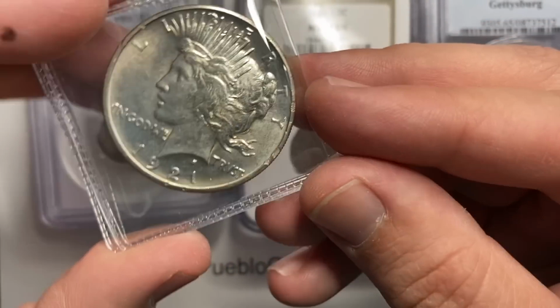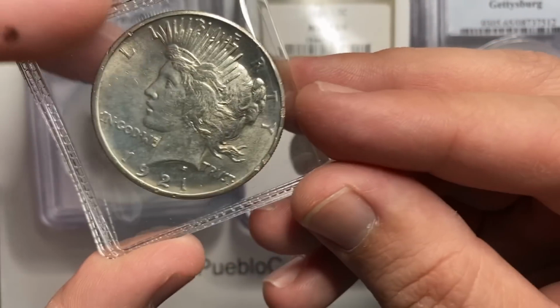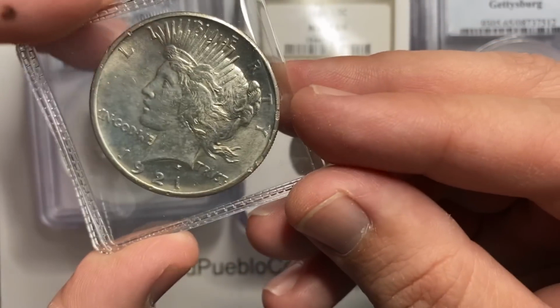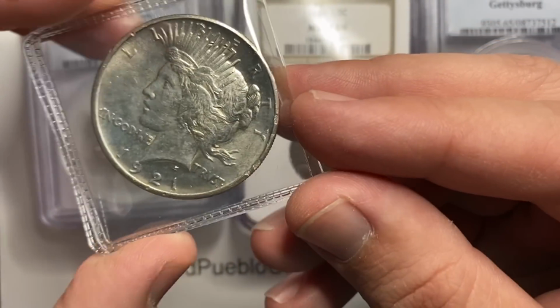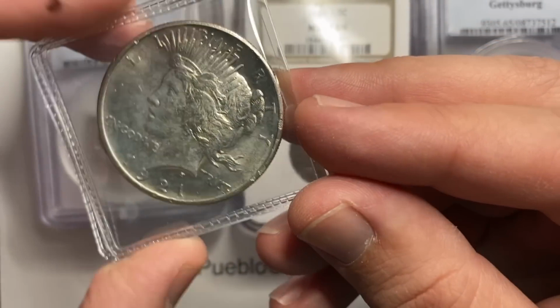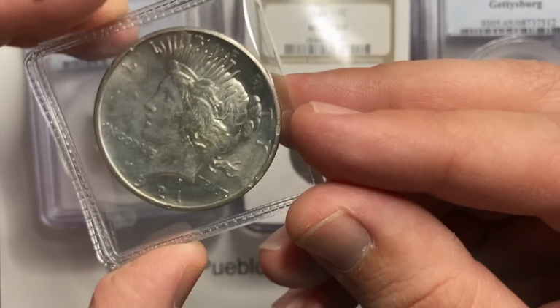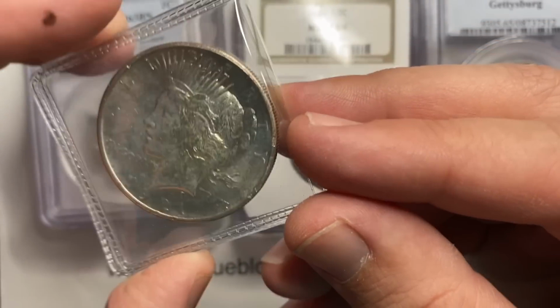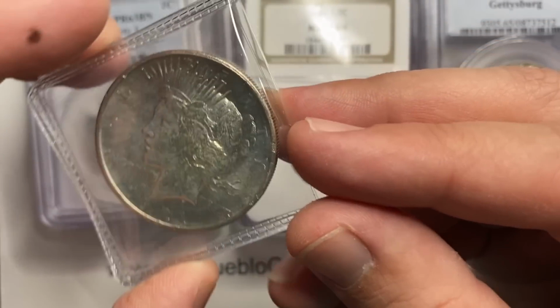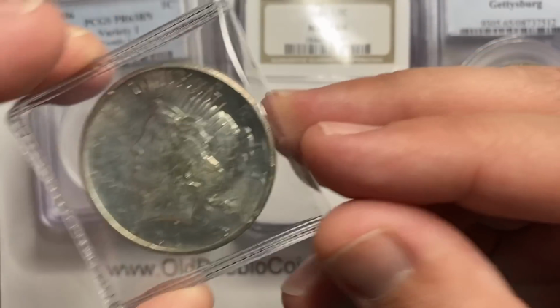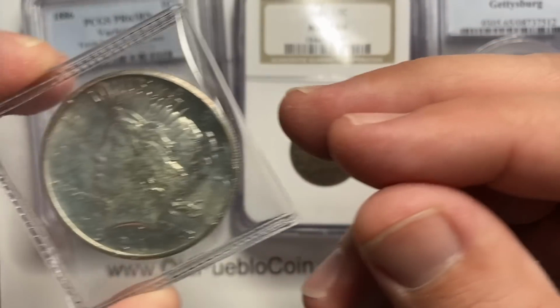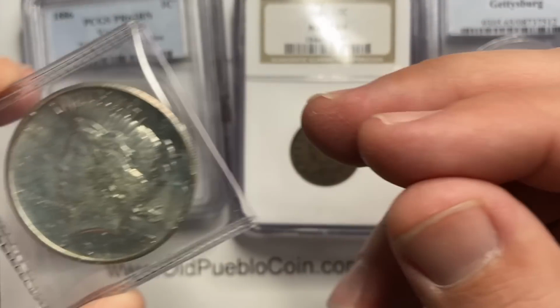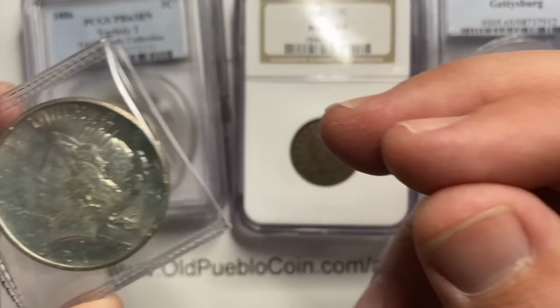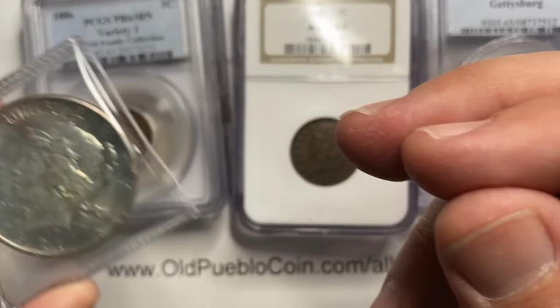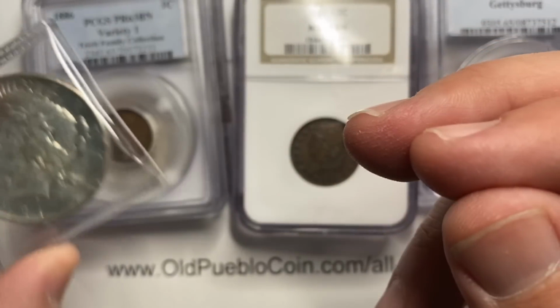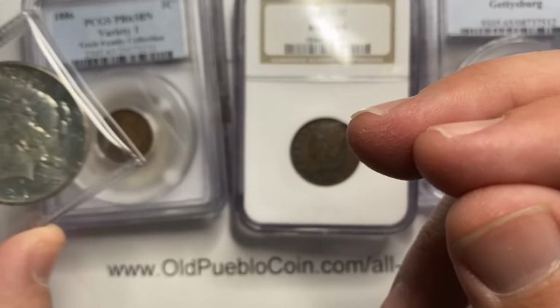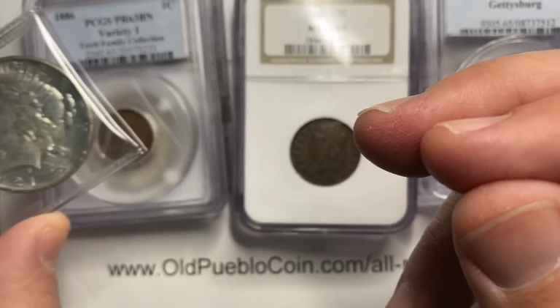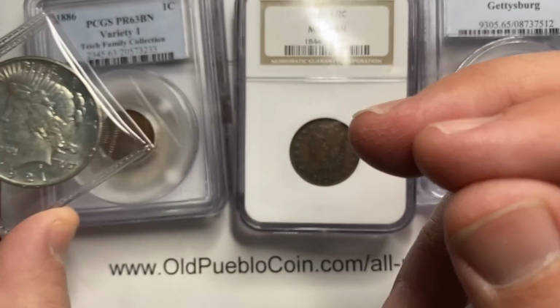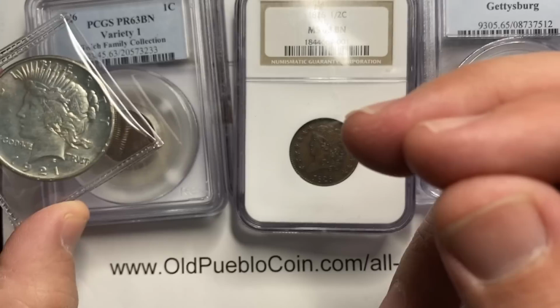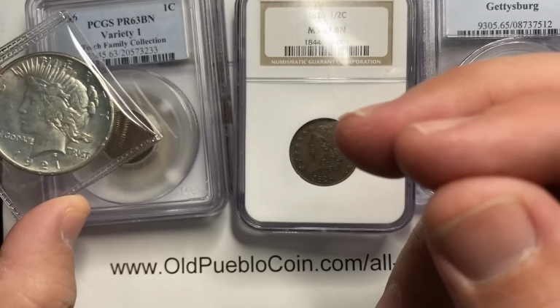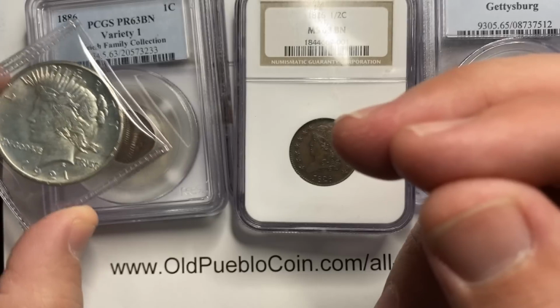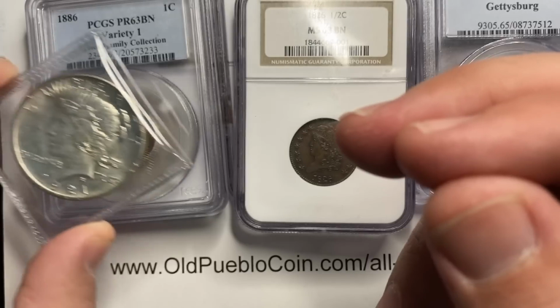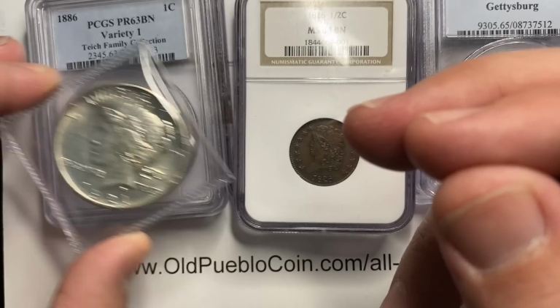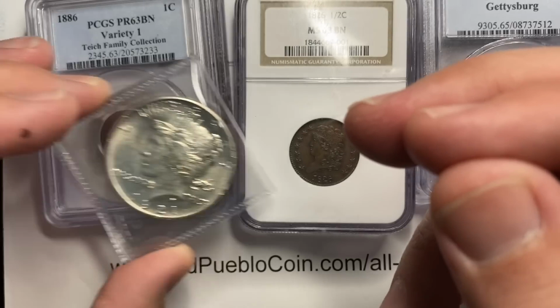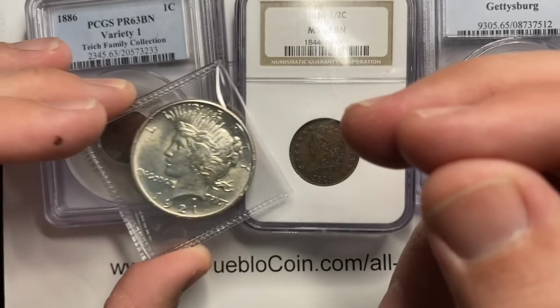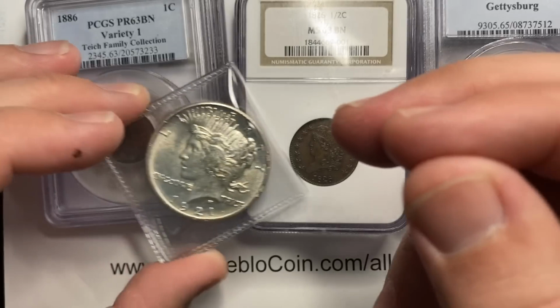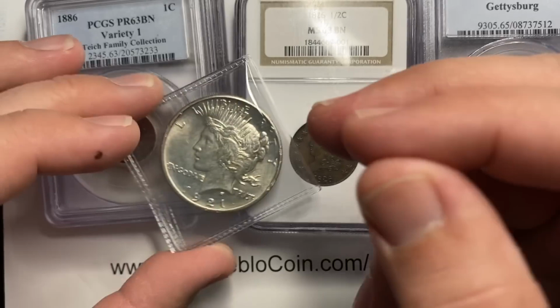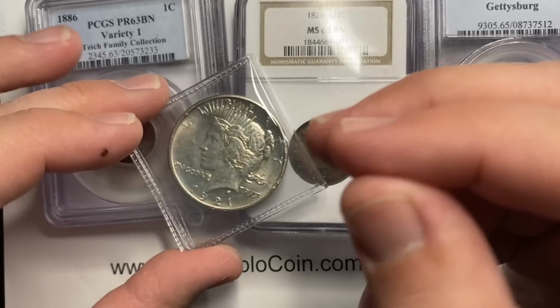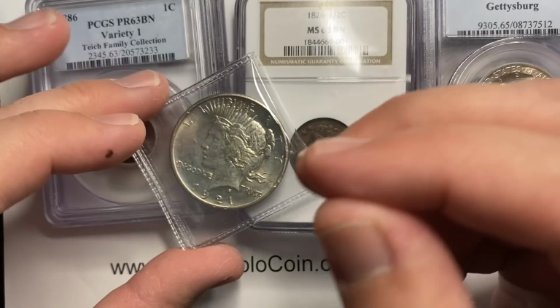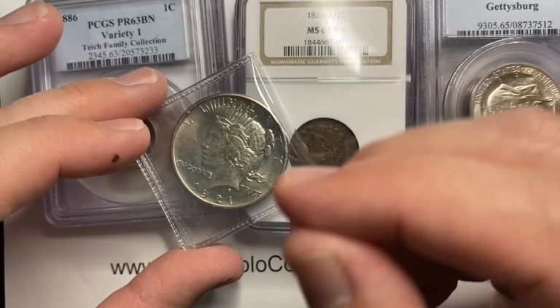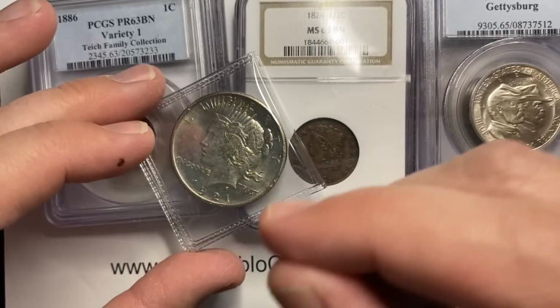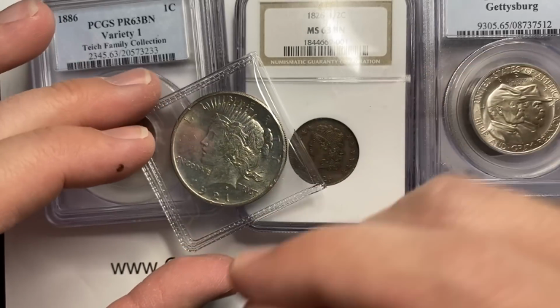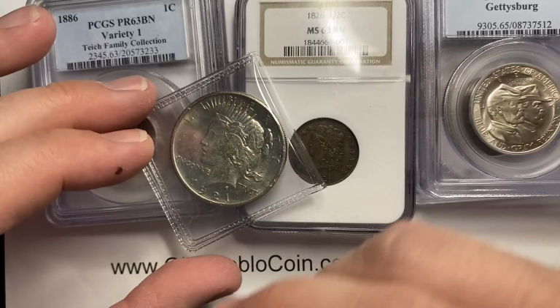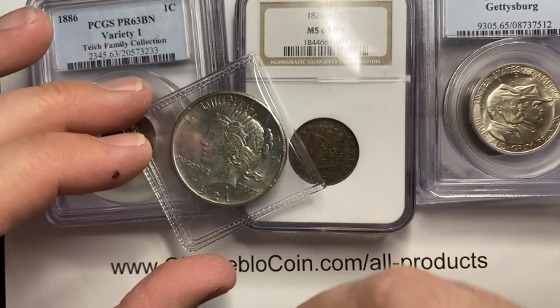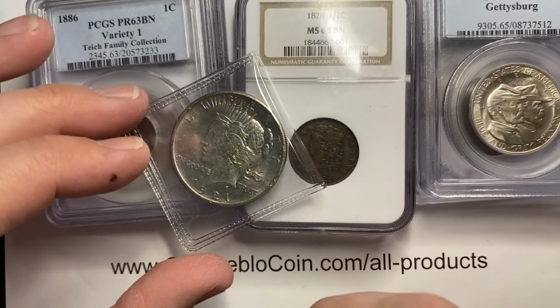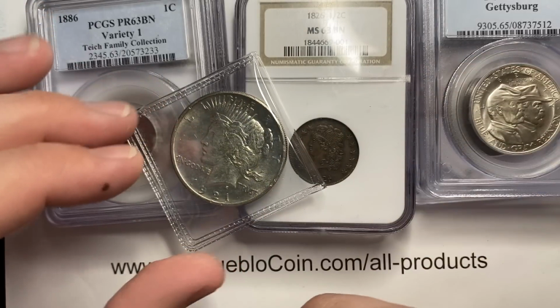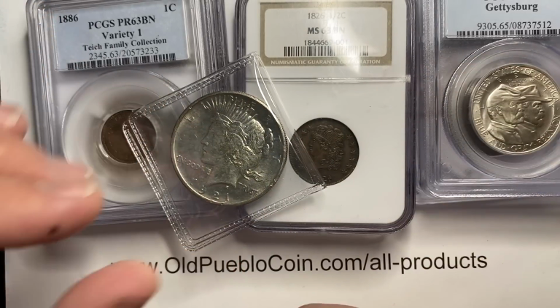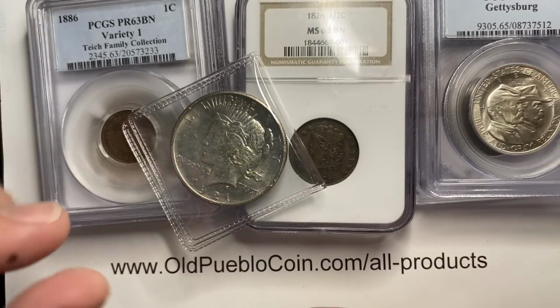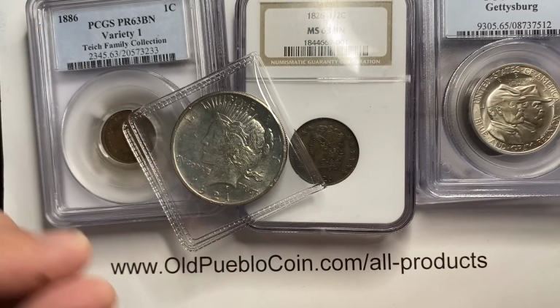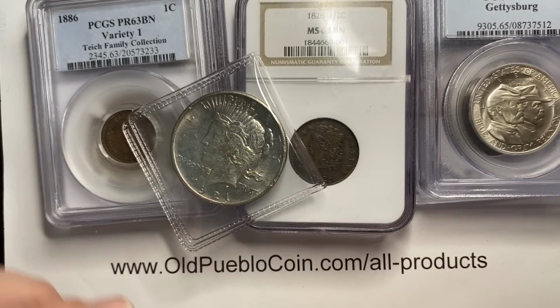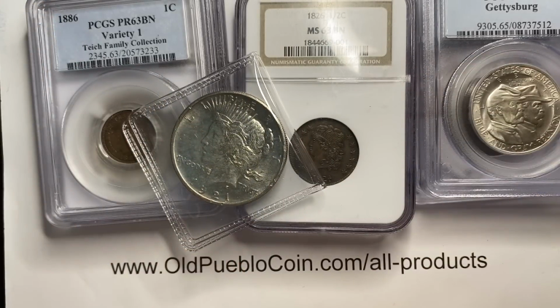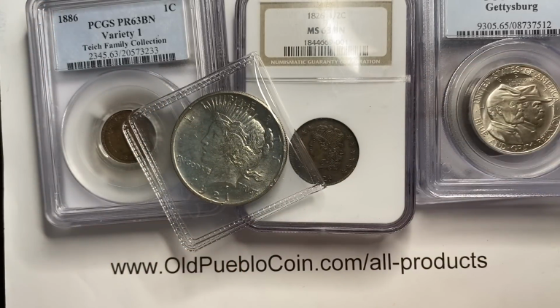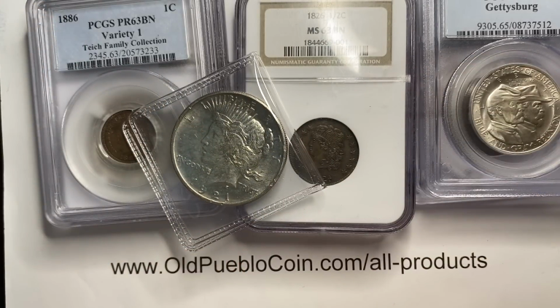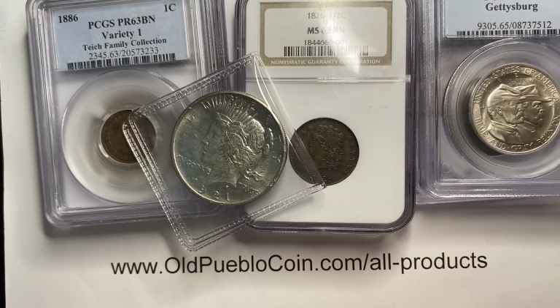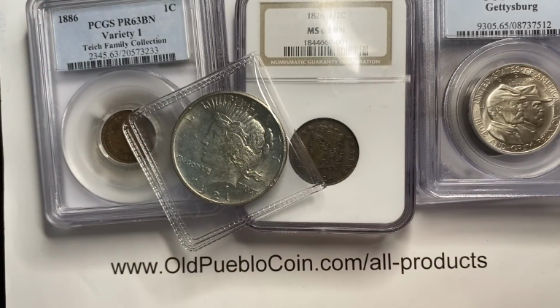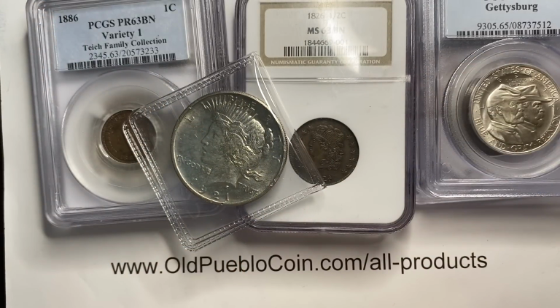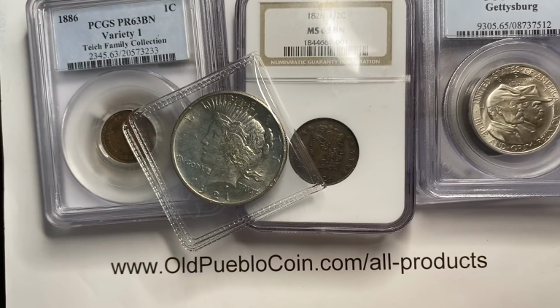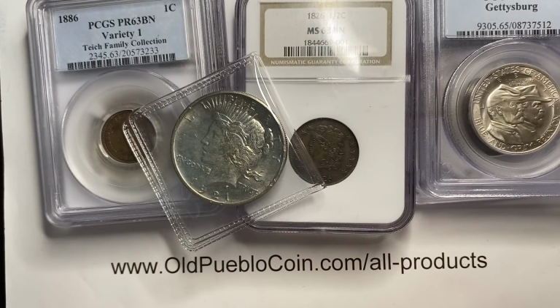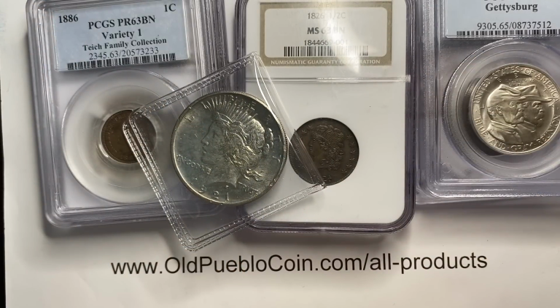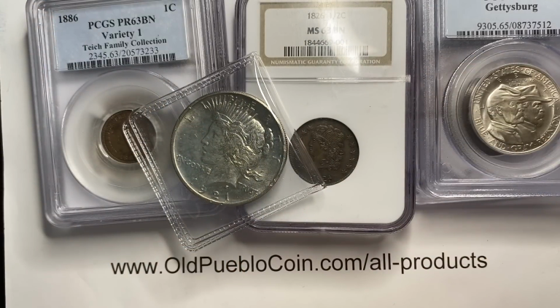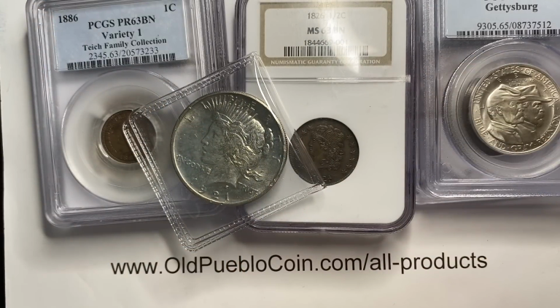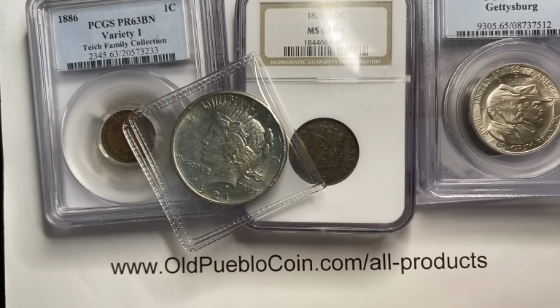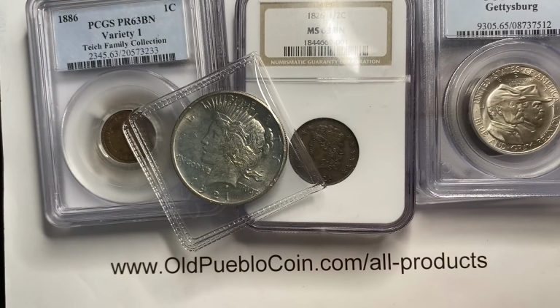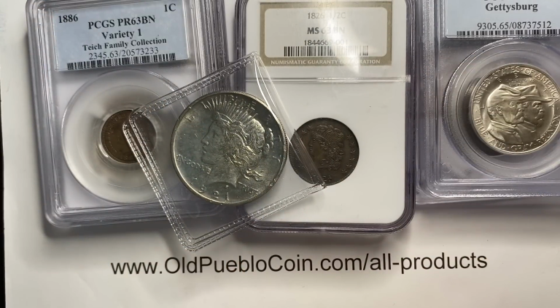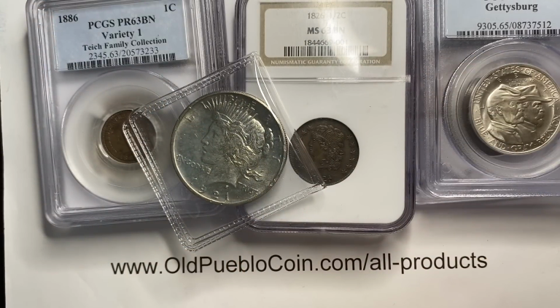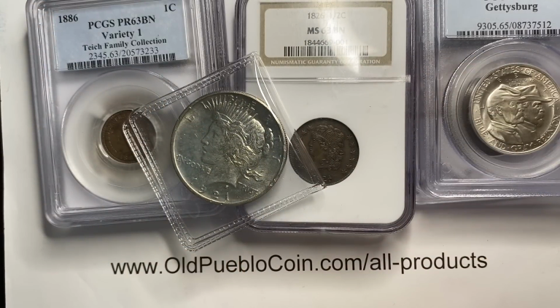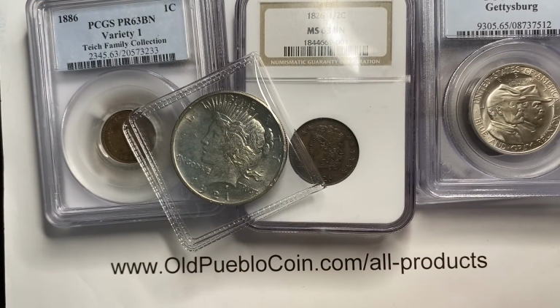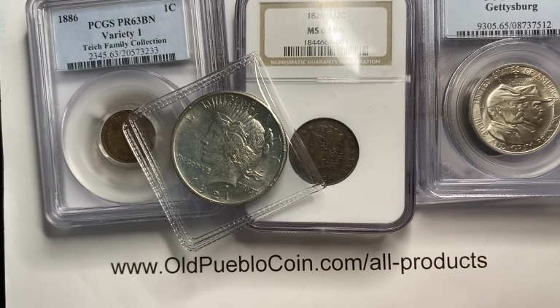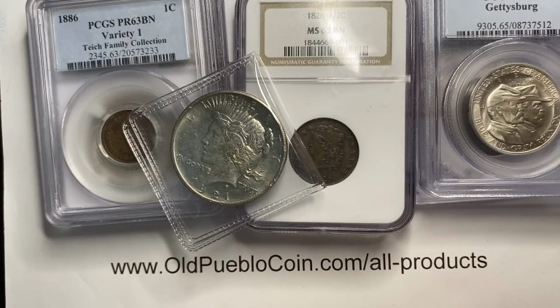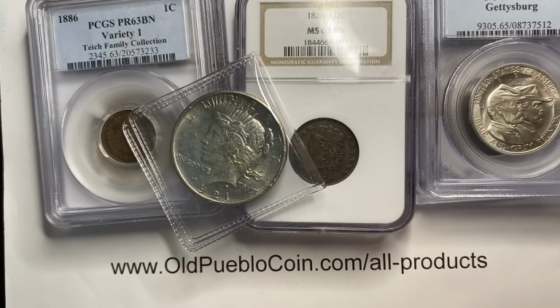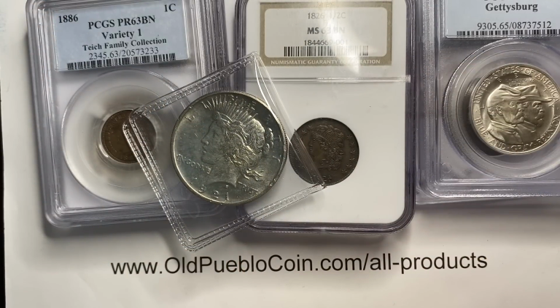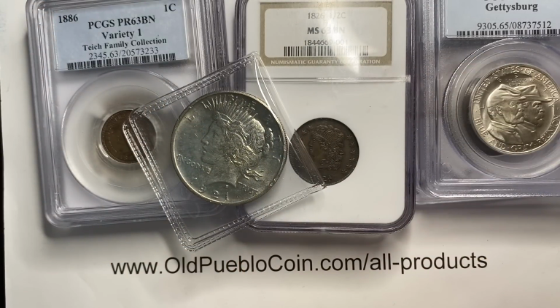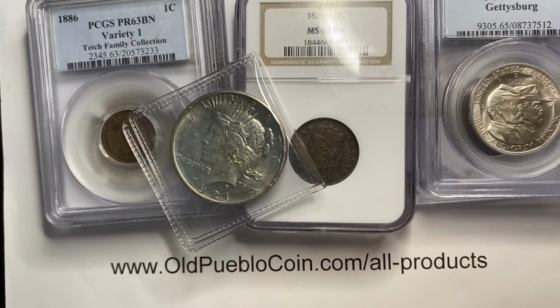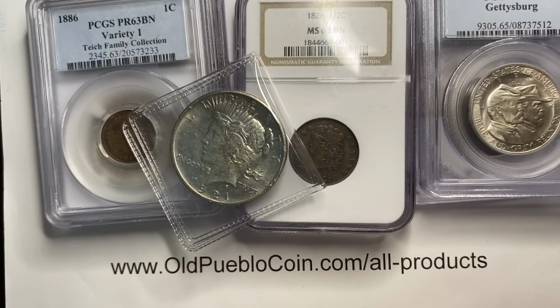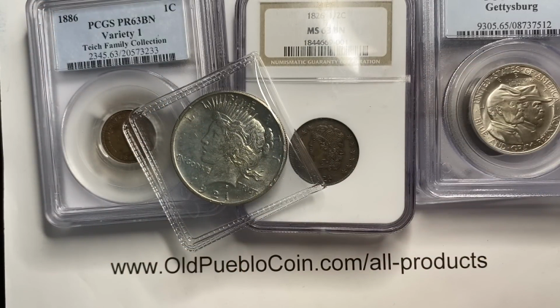Alright guys, thanks for watching. Leave your feedback in the box. I'm Ben the Coin Geek, and we'll catch you next time.